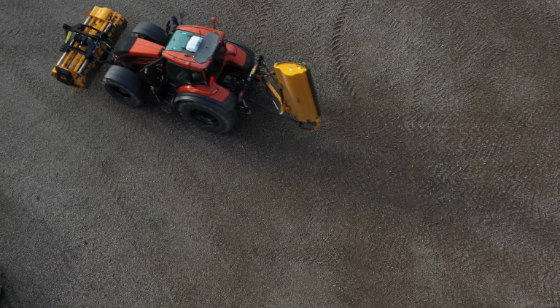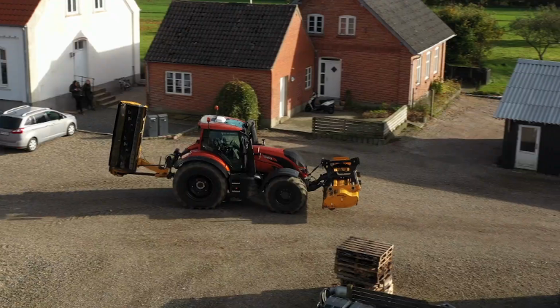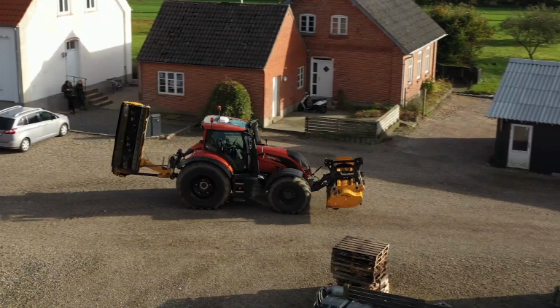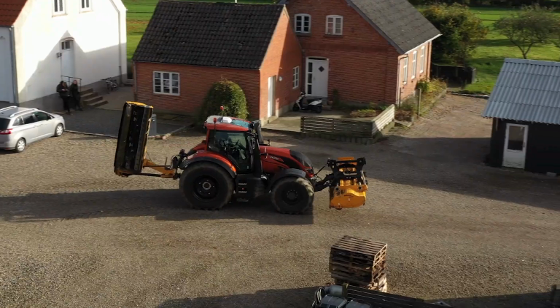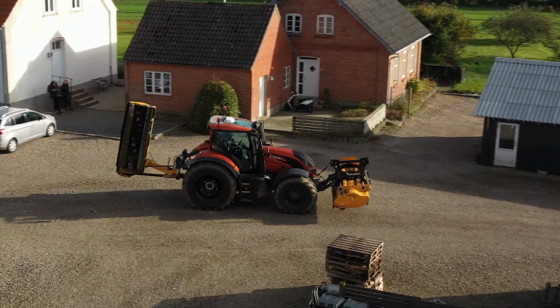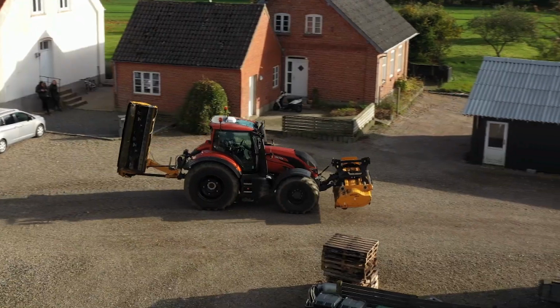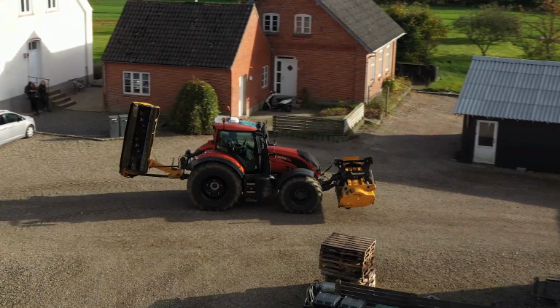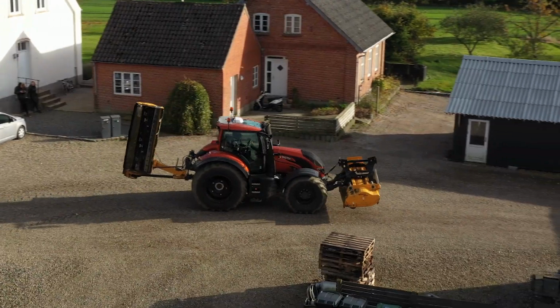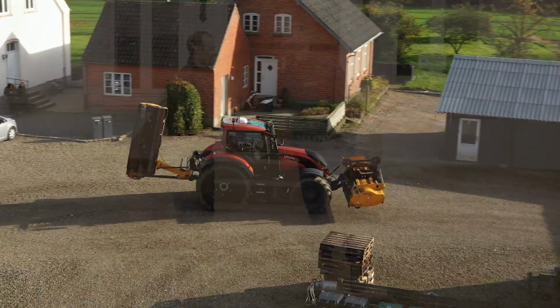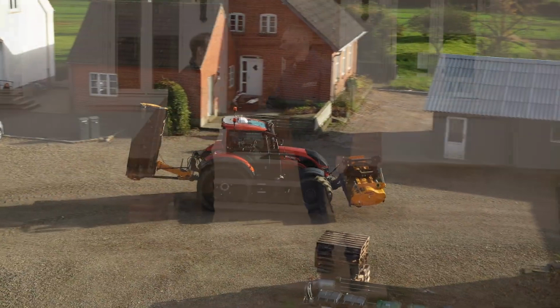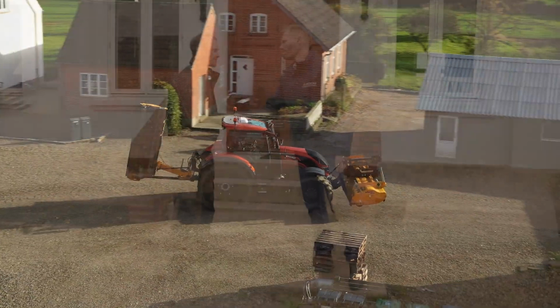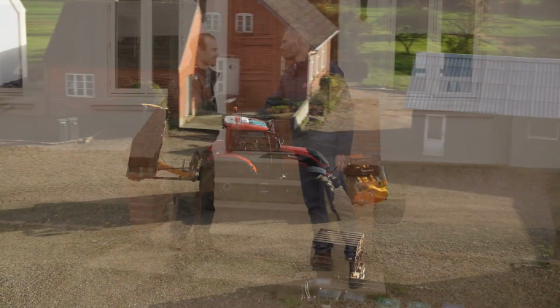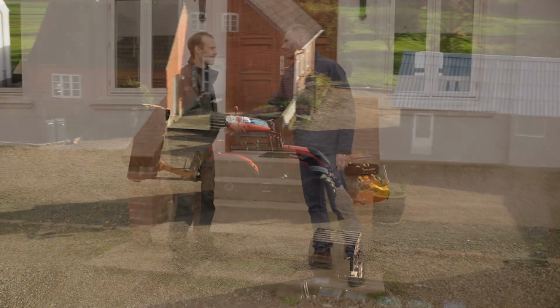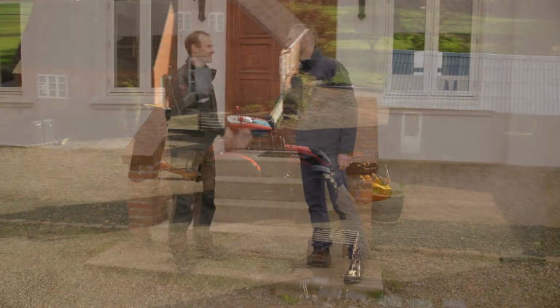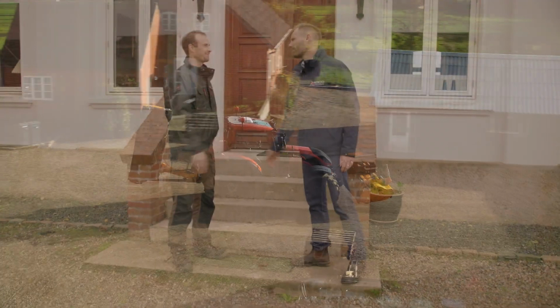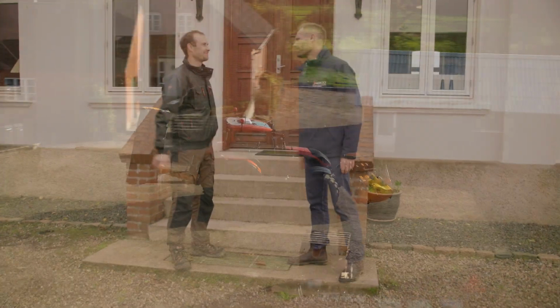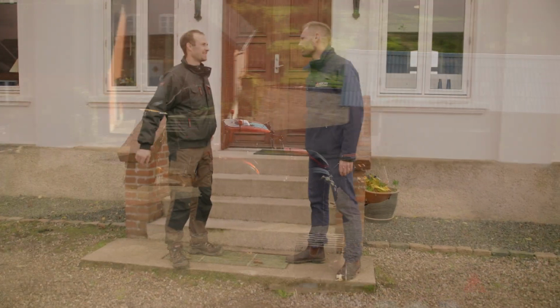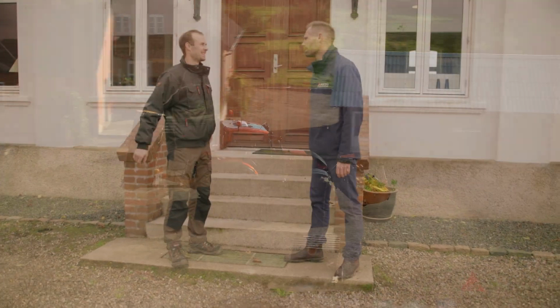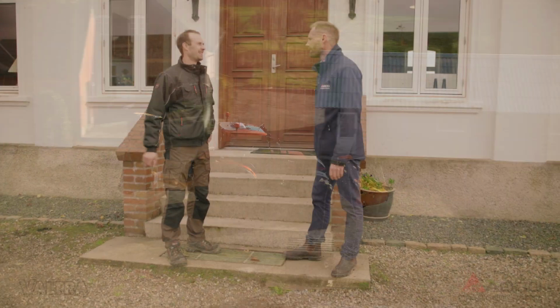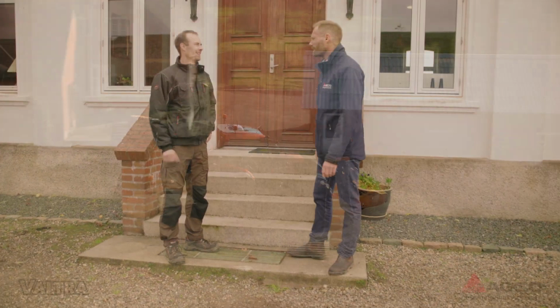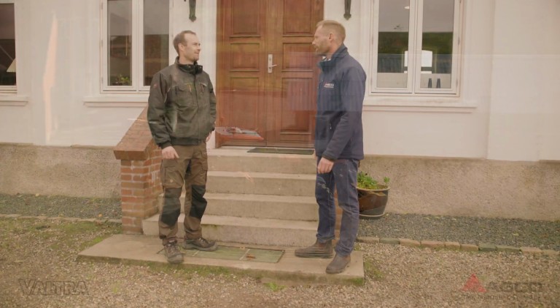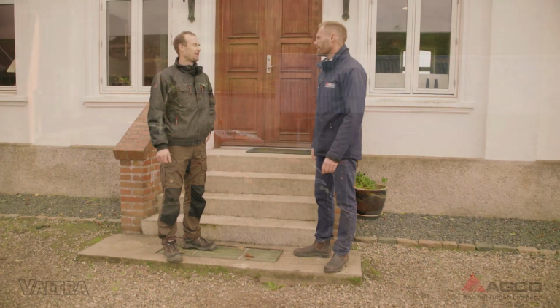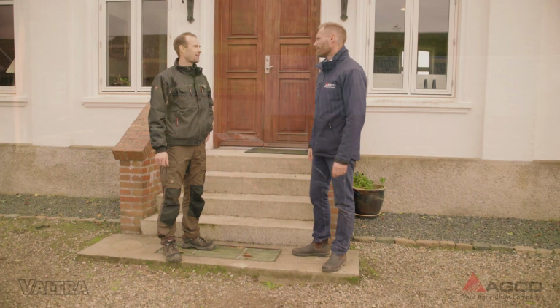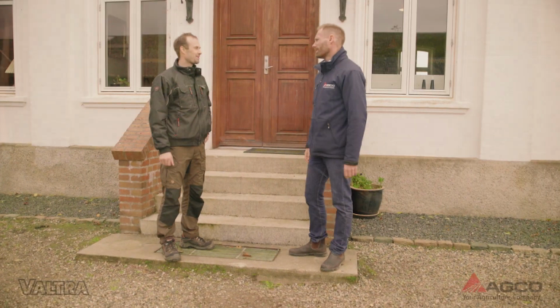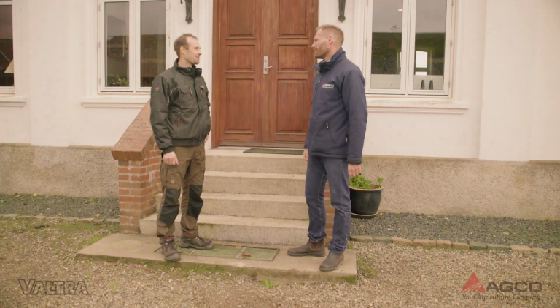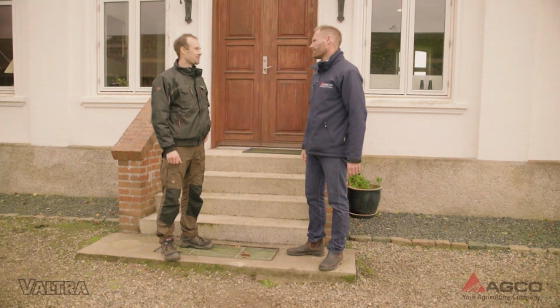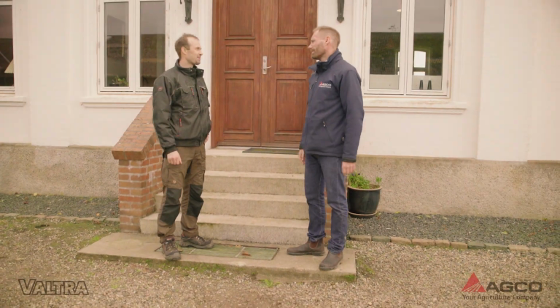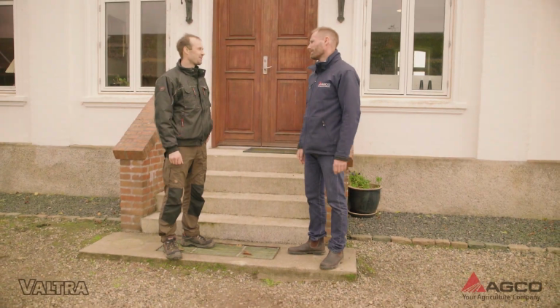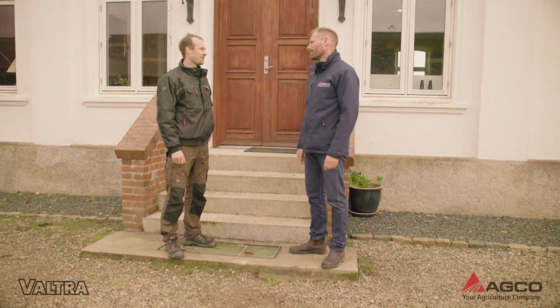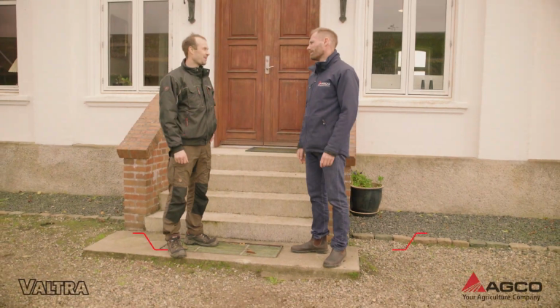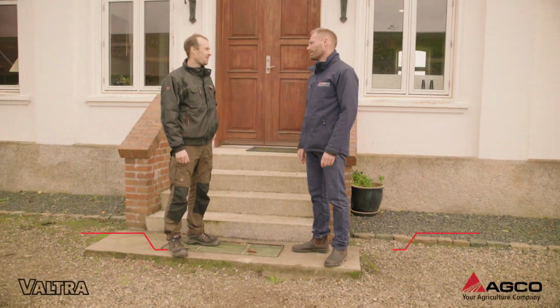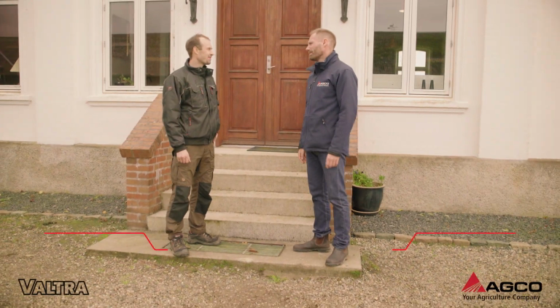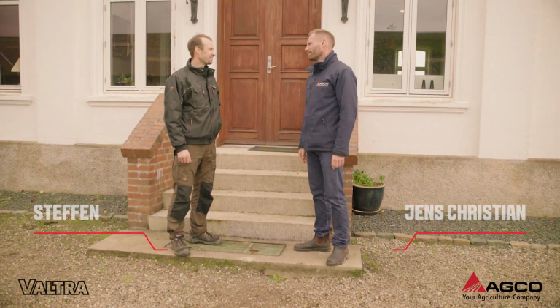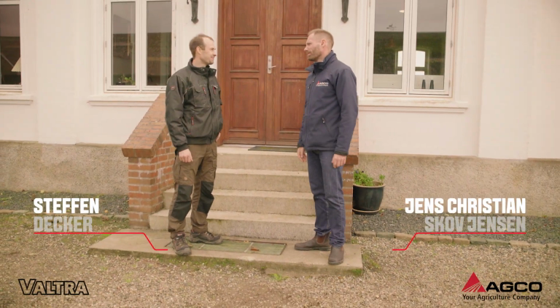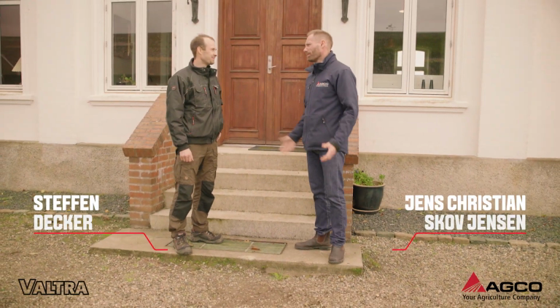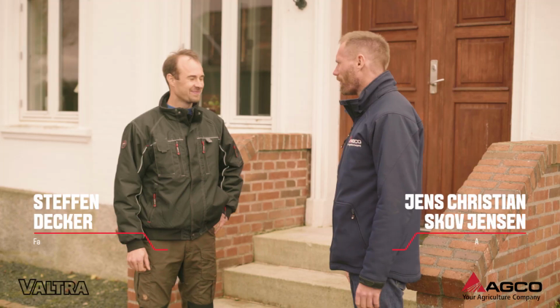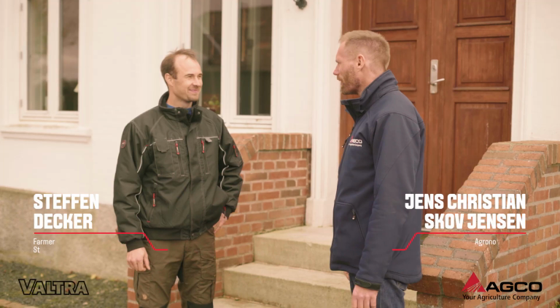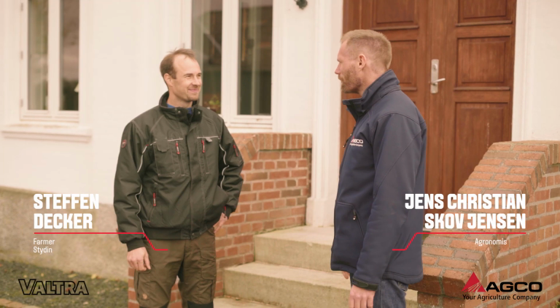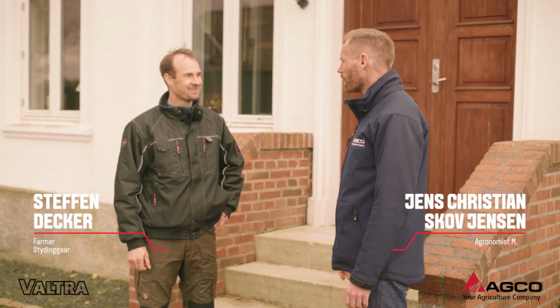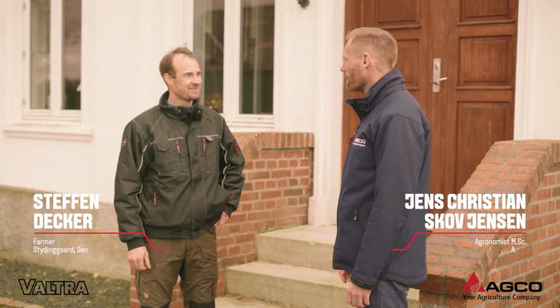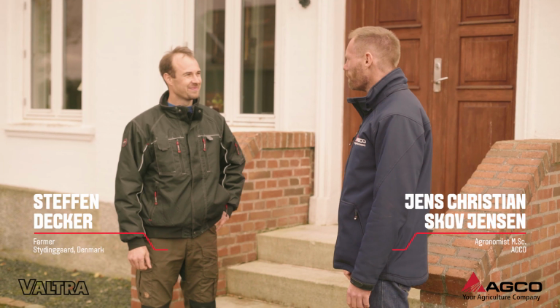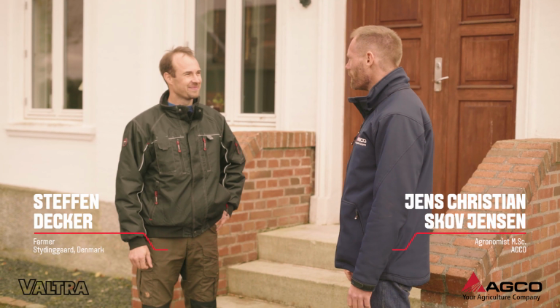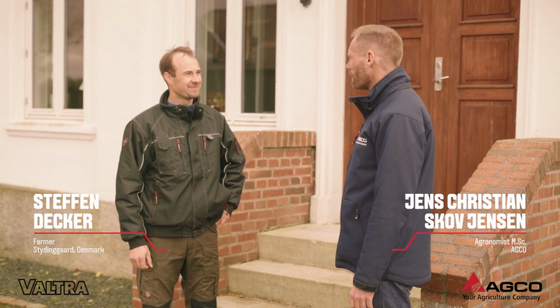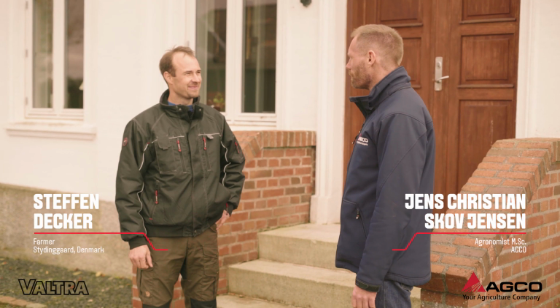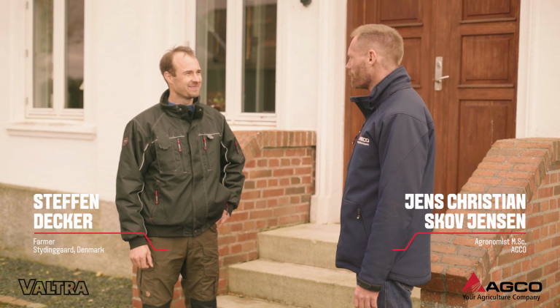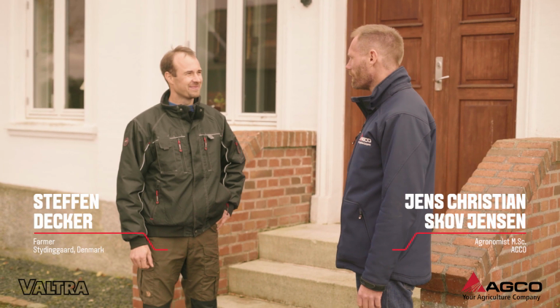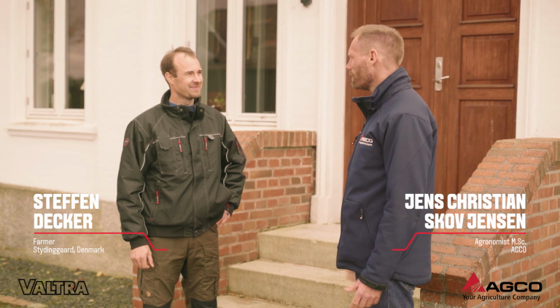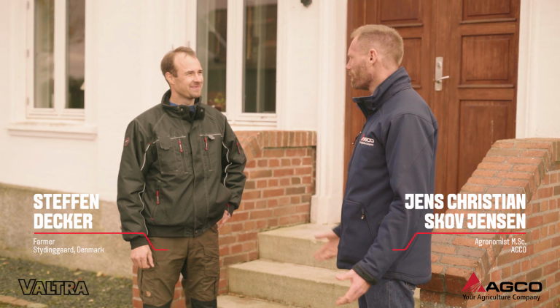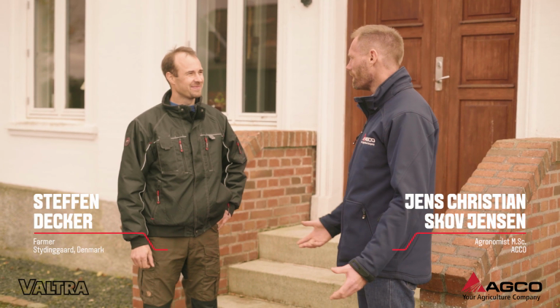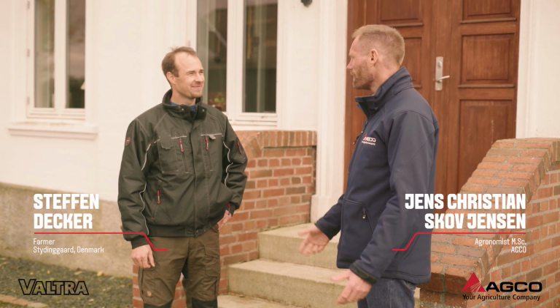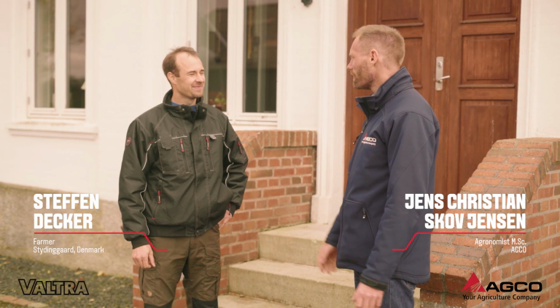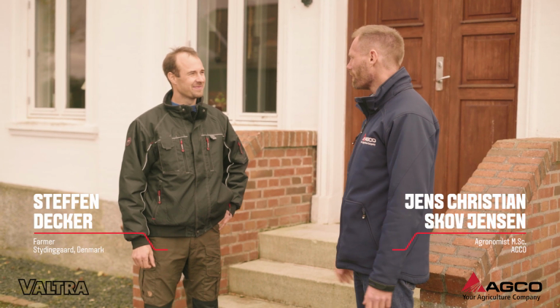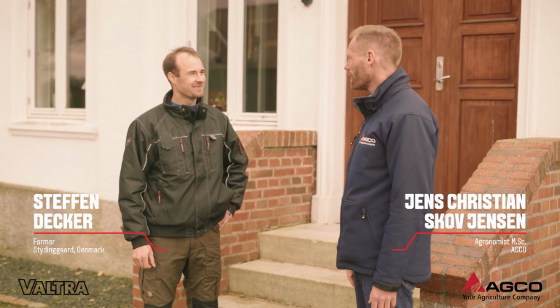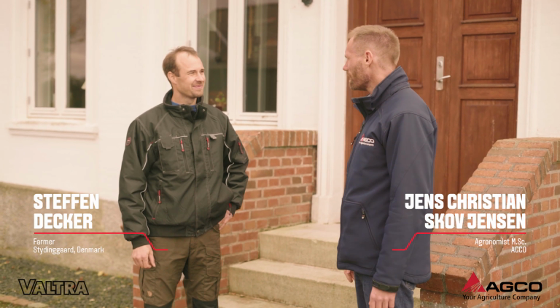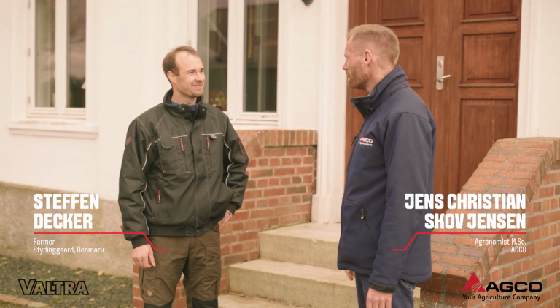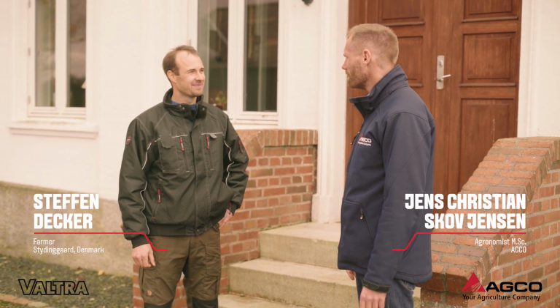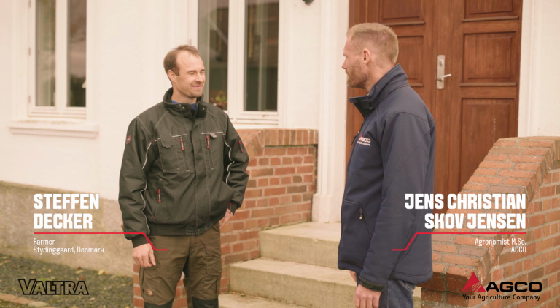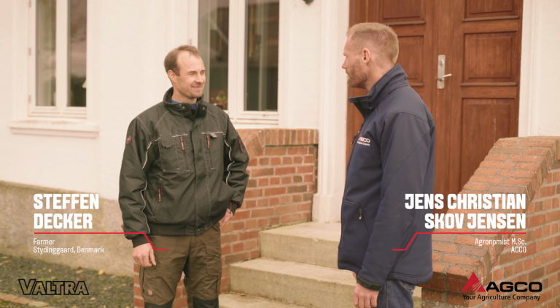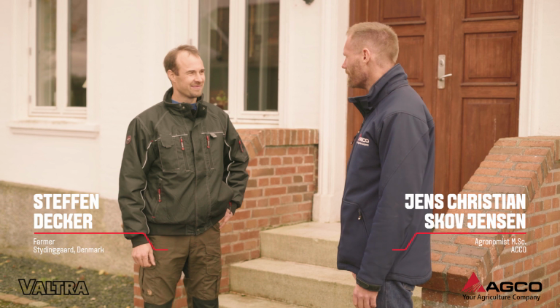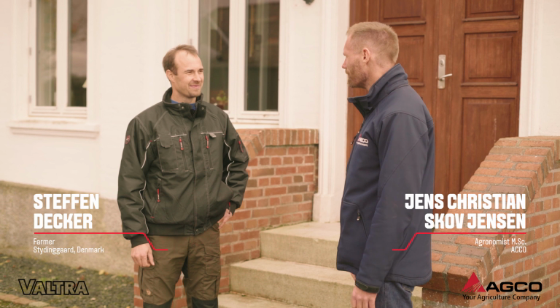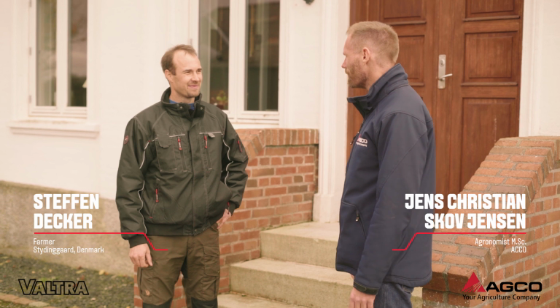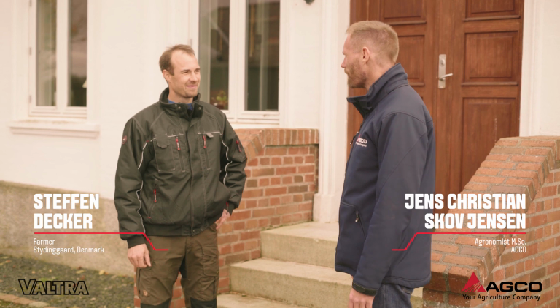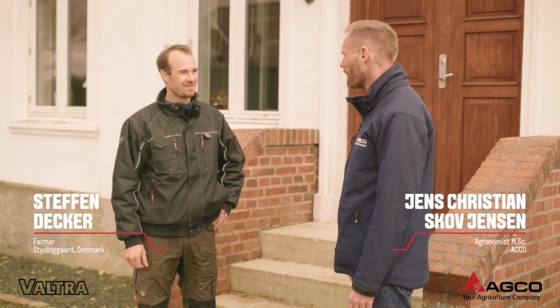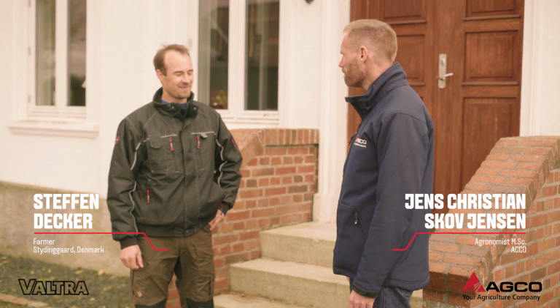Hello Stefan. Hello Jens Christian. Welcome to Studying Gore. Thank you for giving me the opportunity to visit you here on your farm.